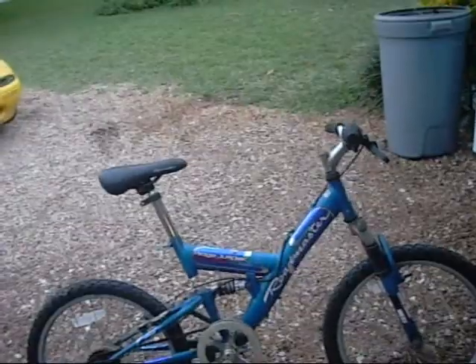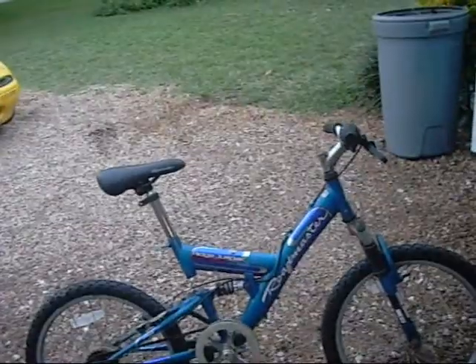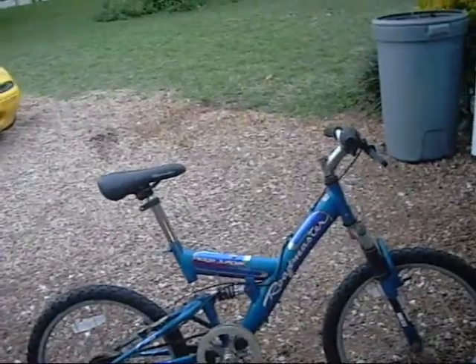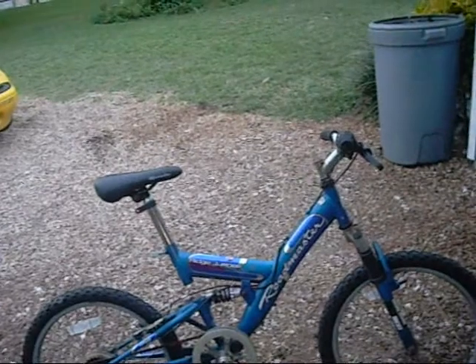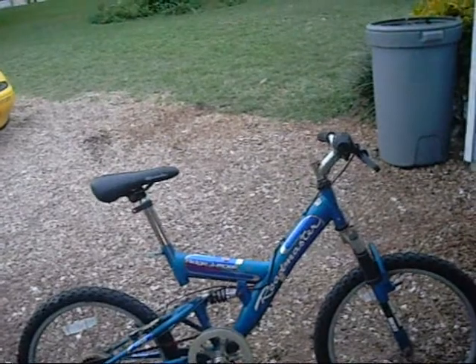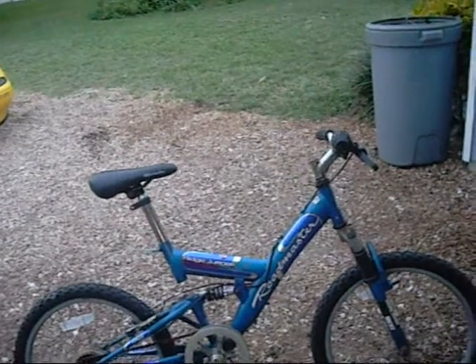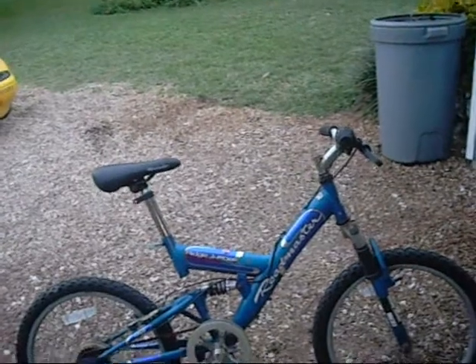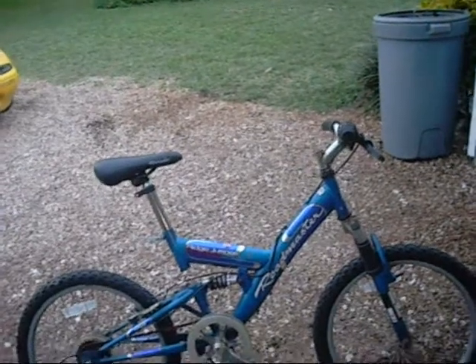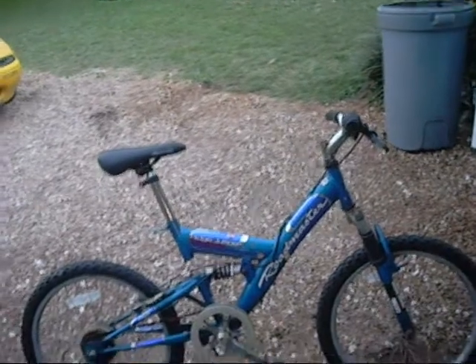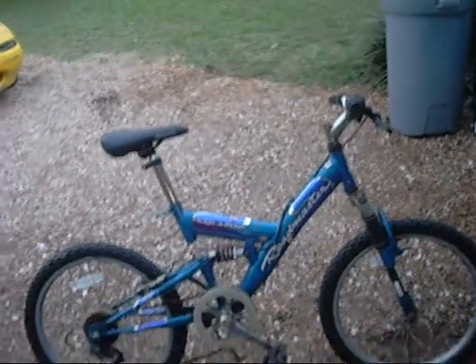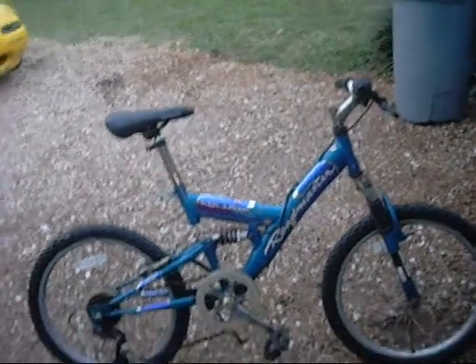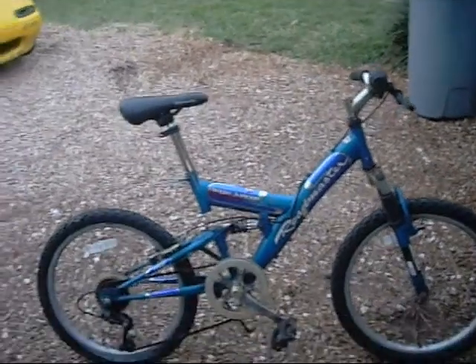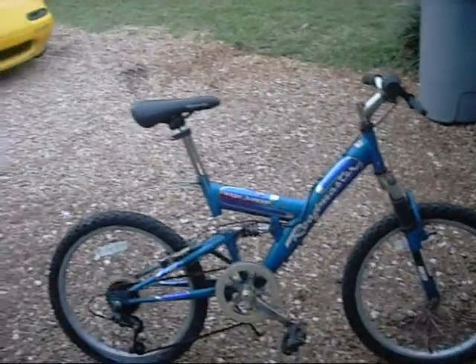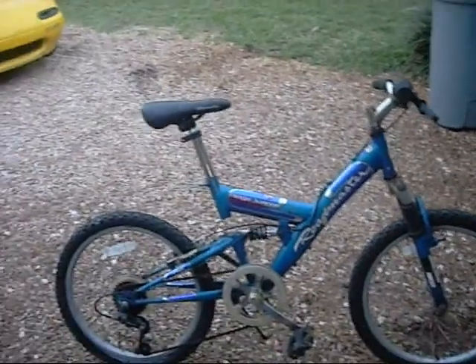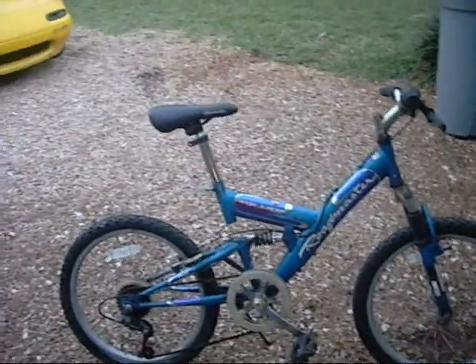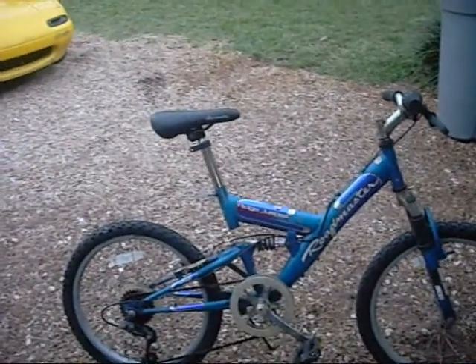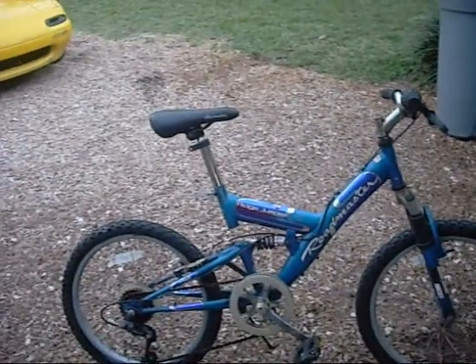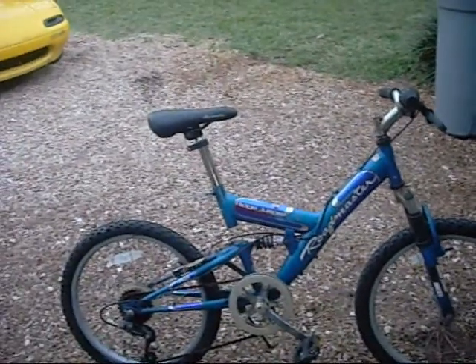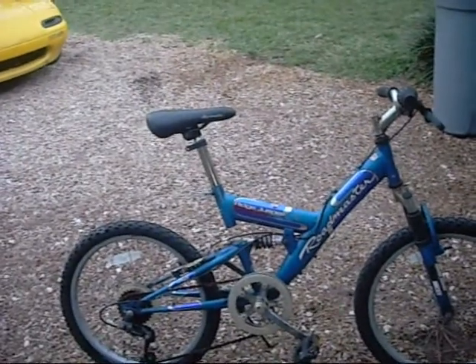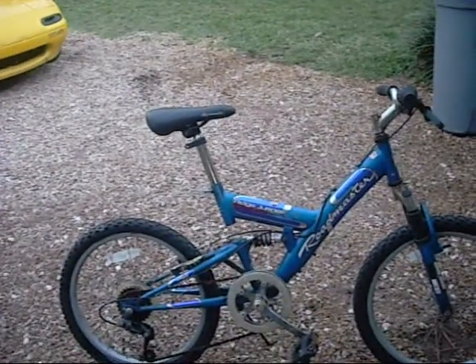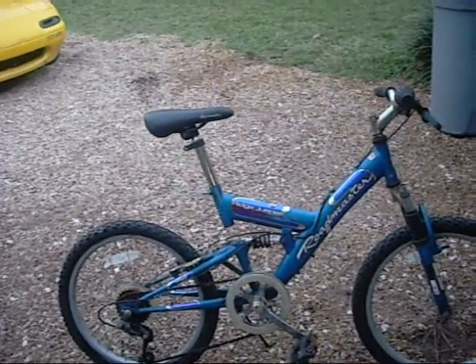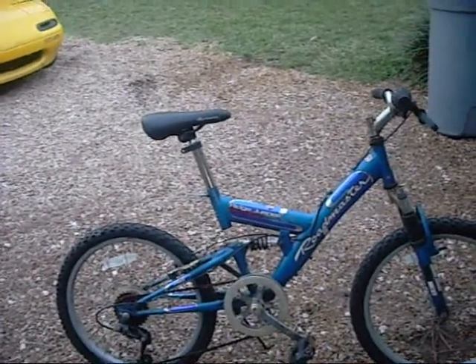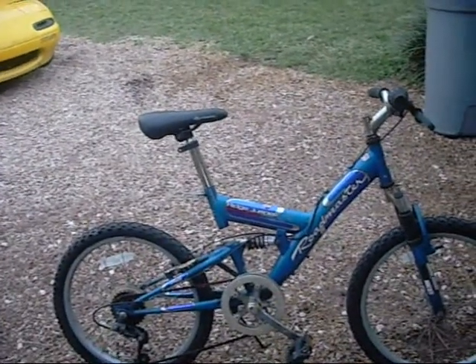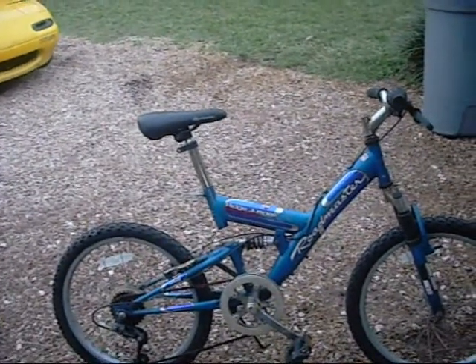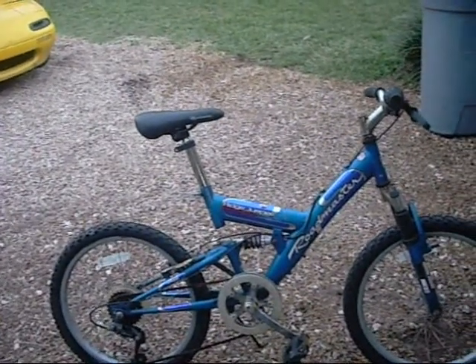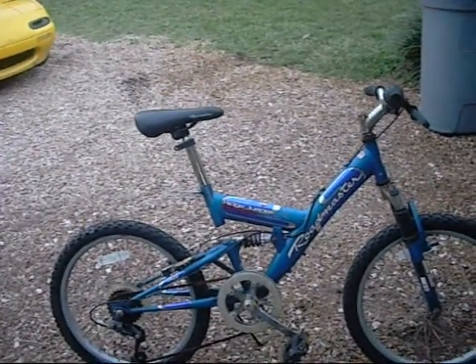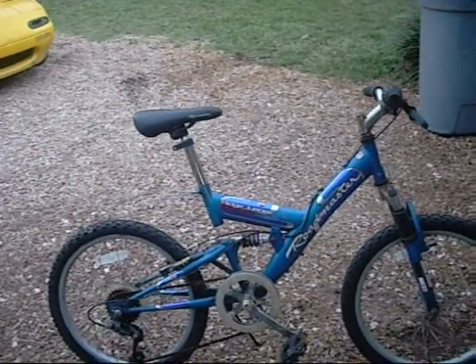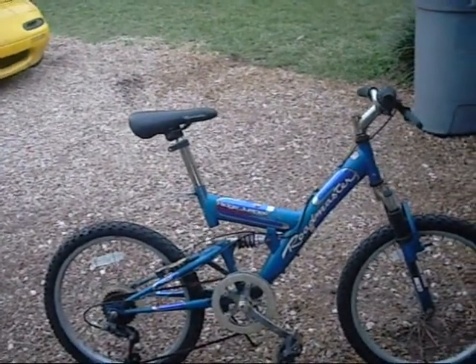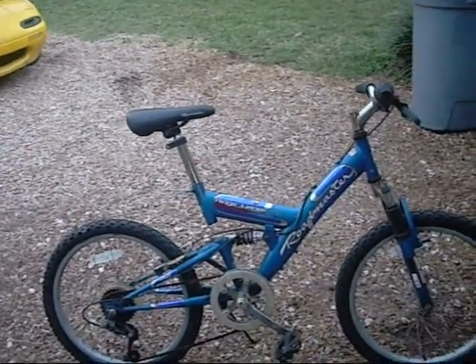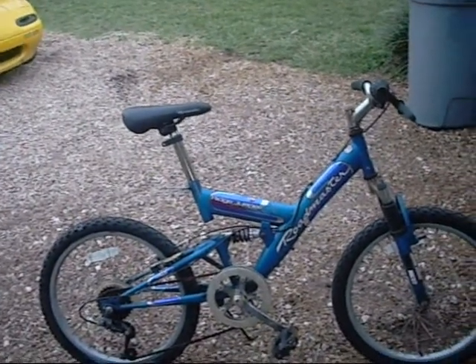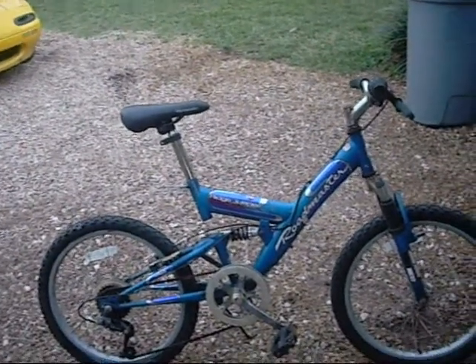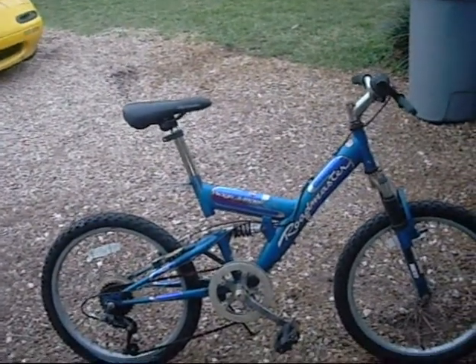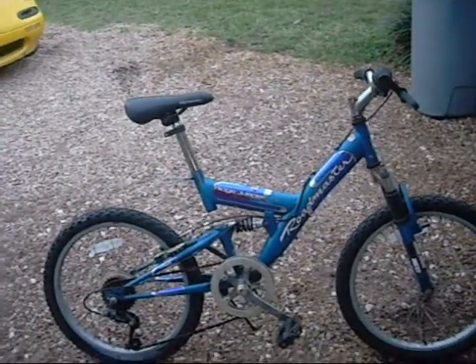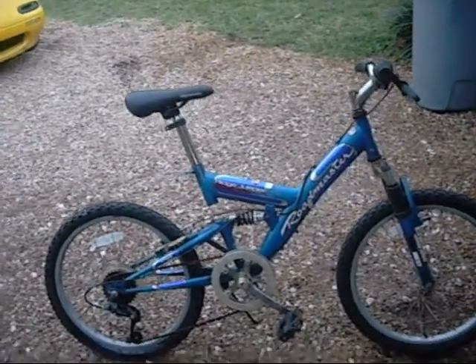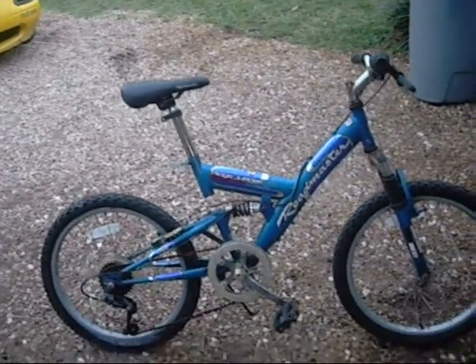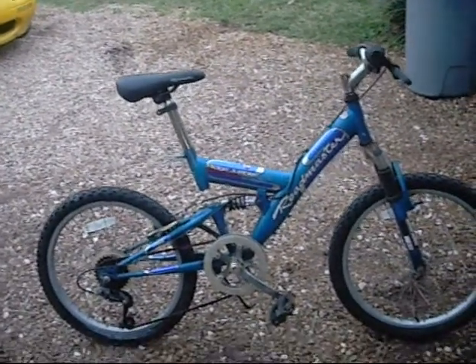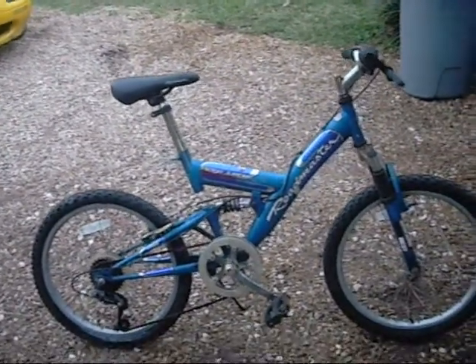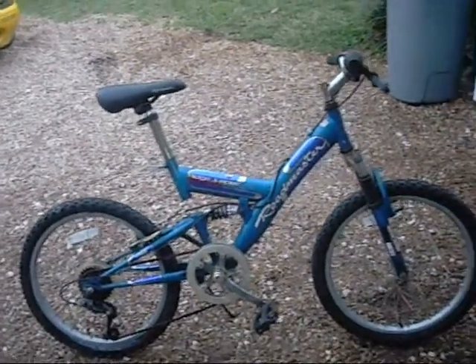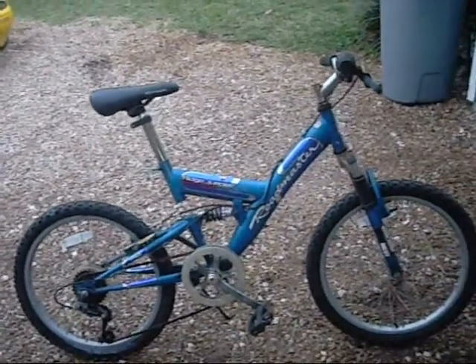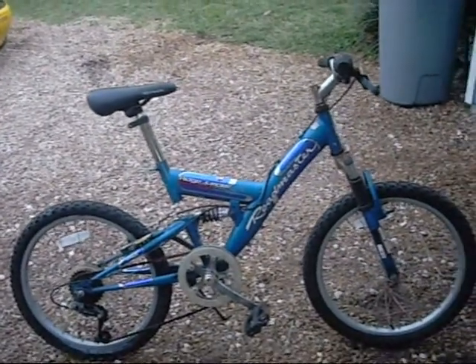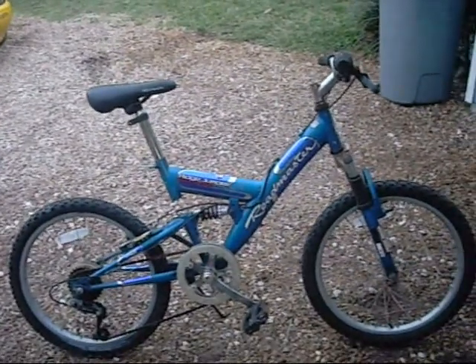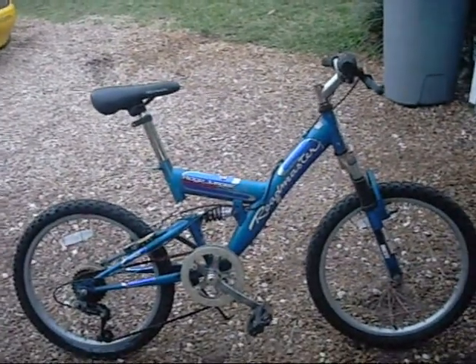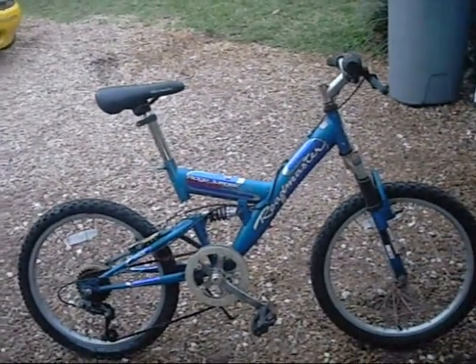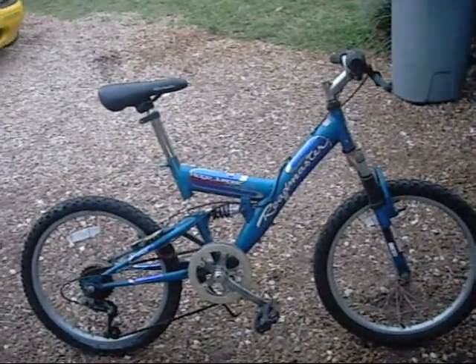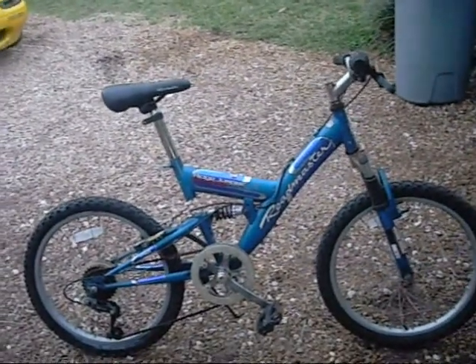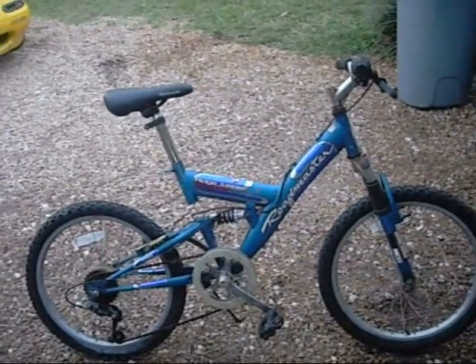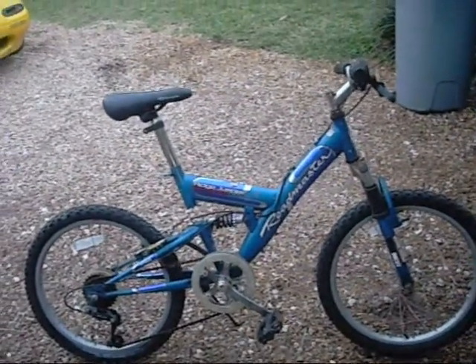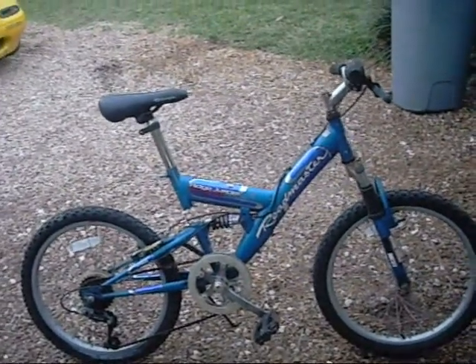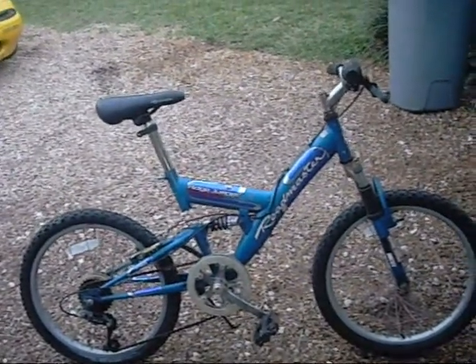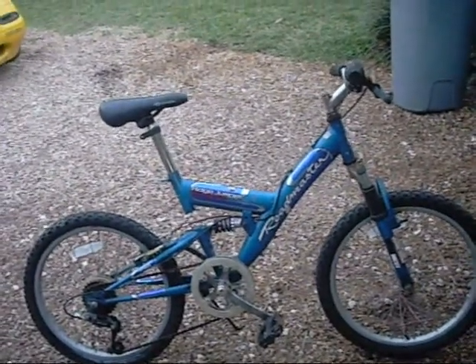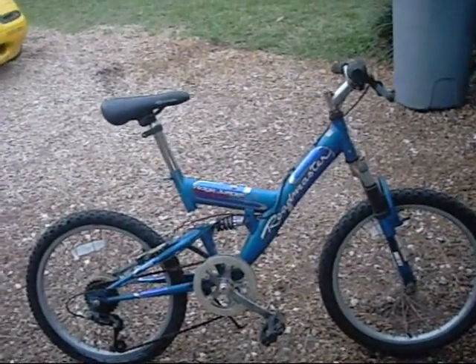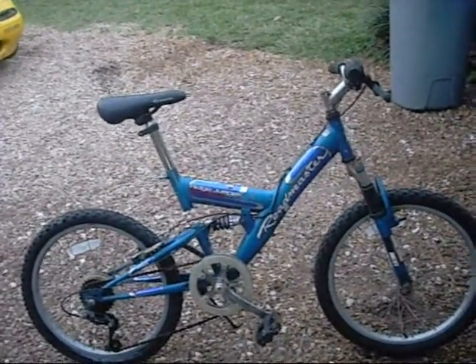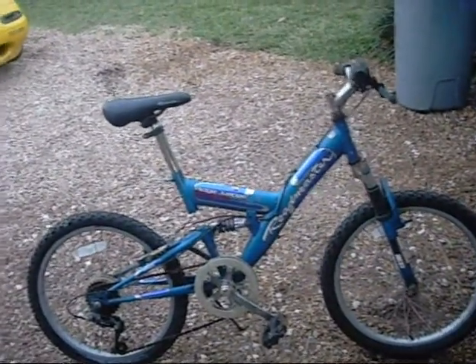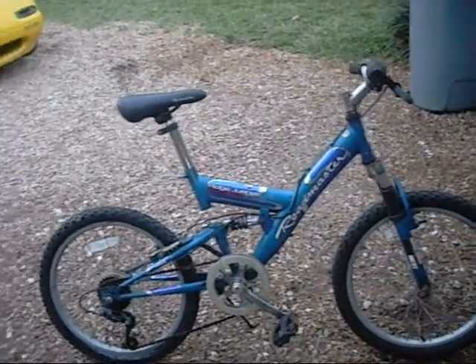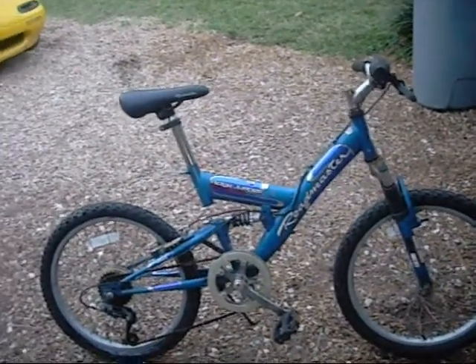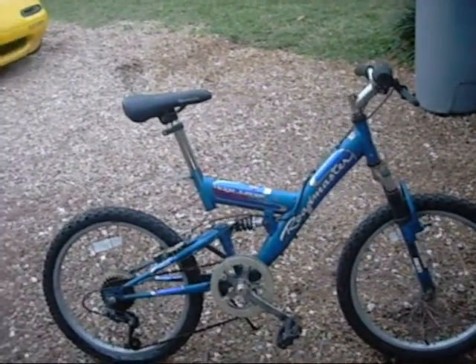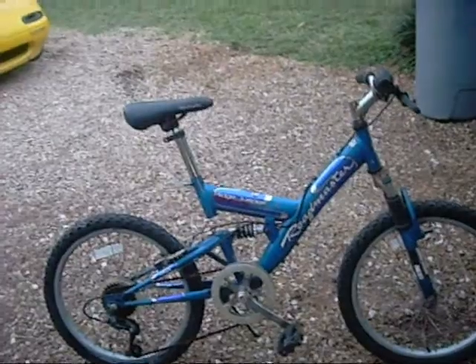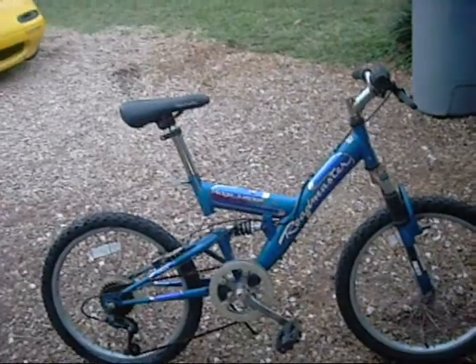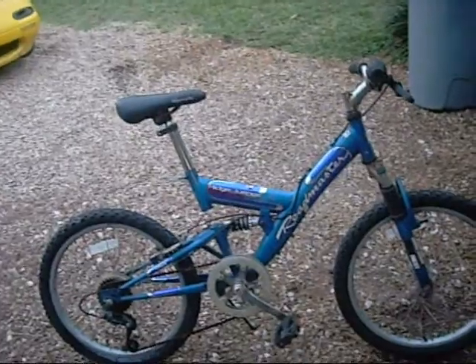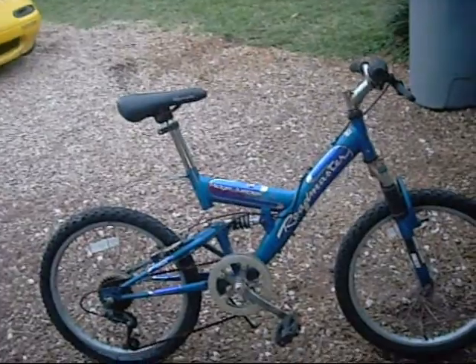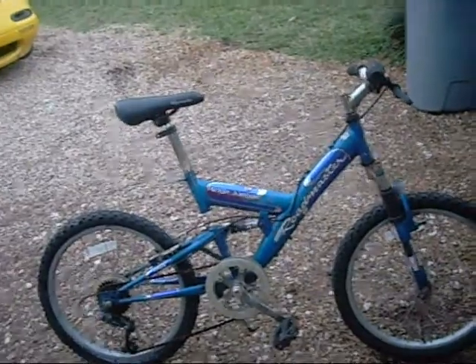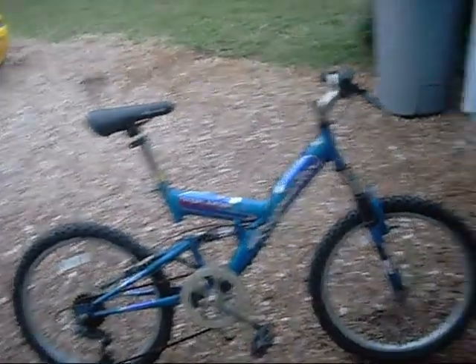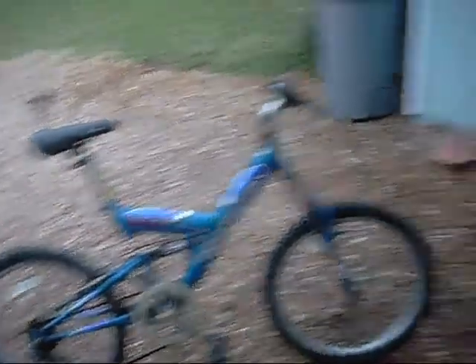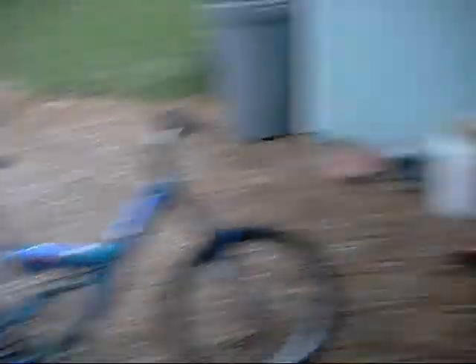All the gears work, suspension's good, there's some ground out. Considering I found it in the trash, it is a very good bike.